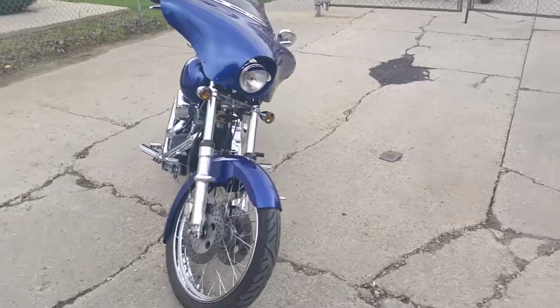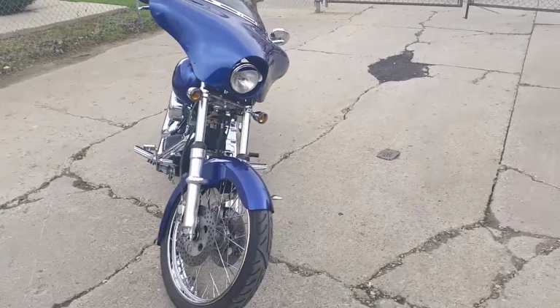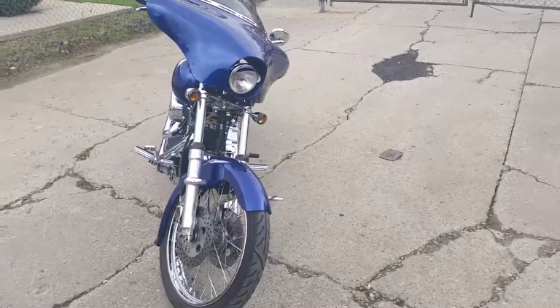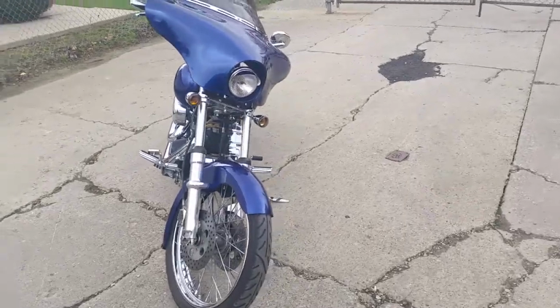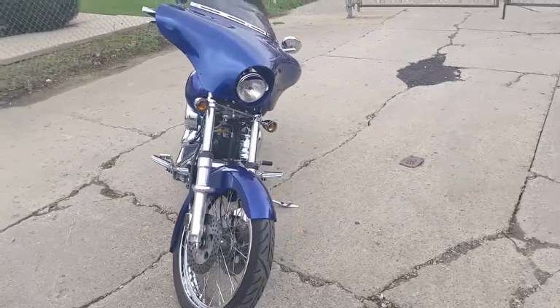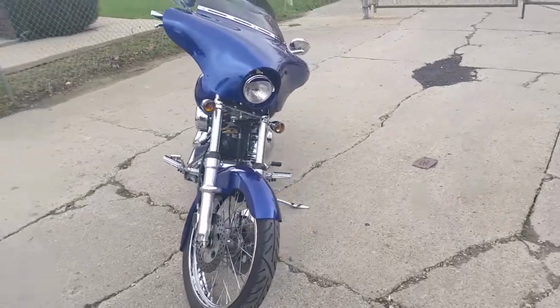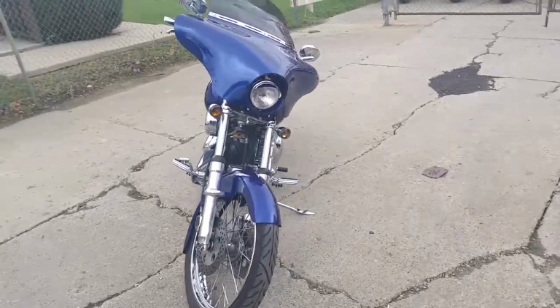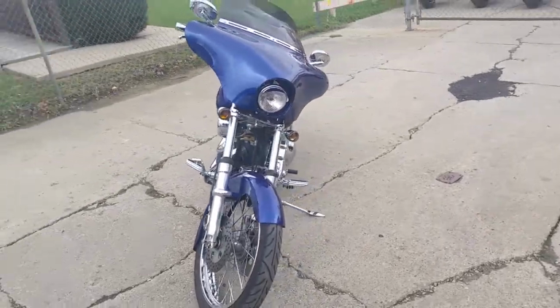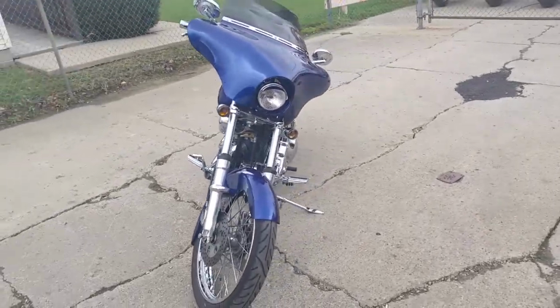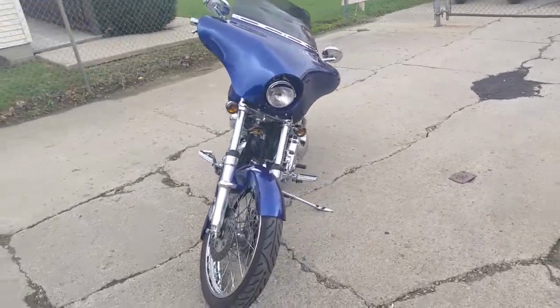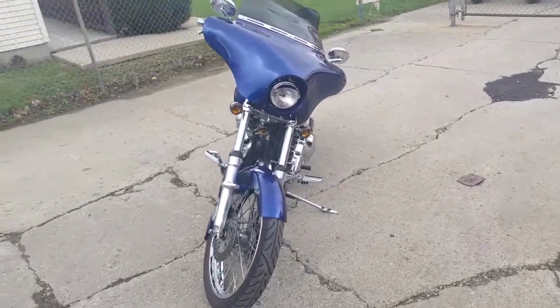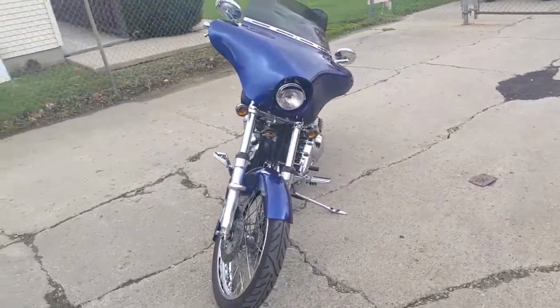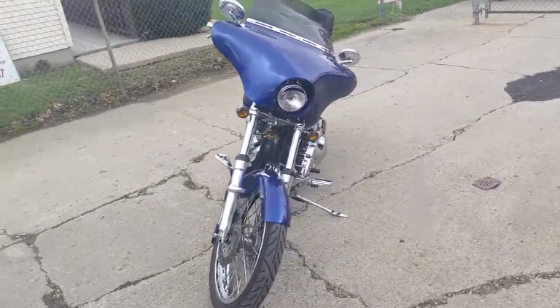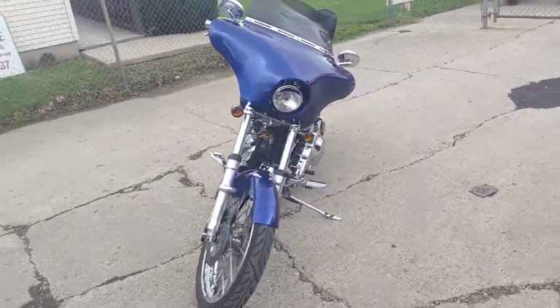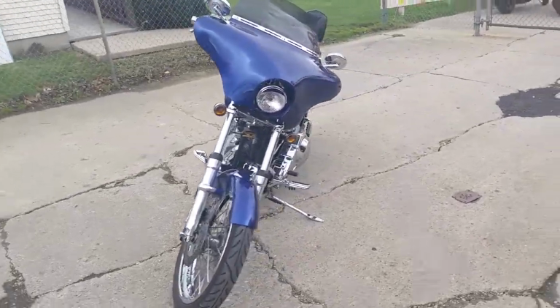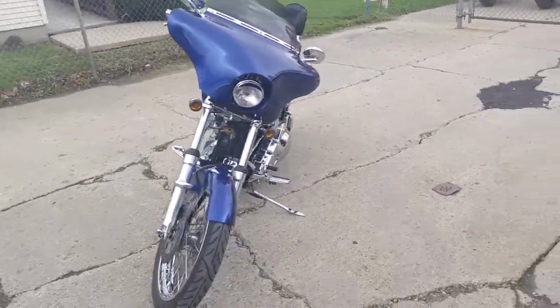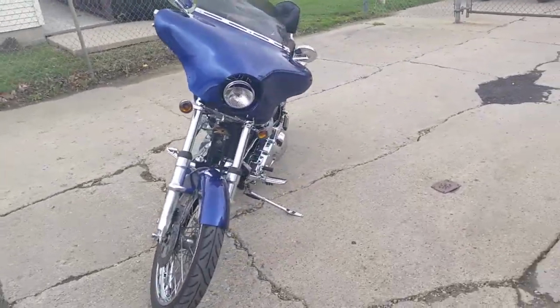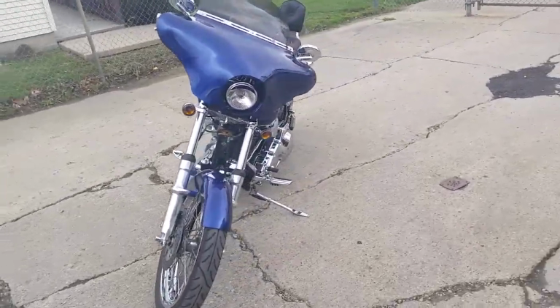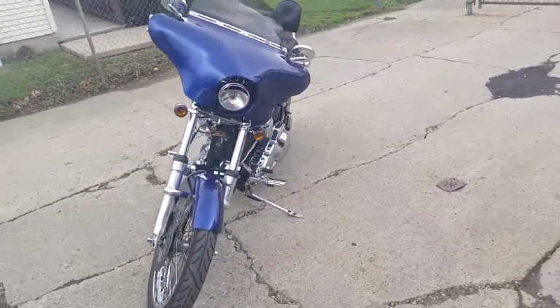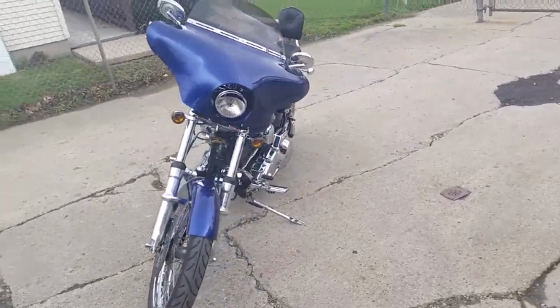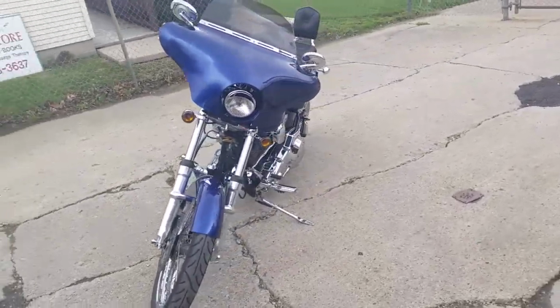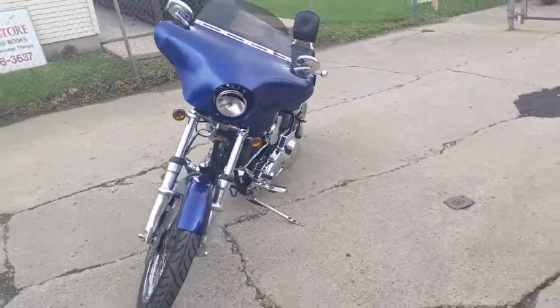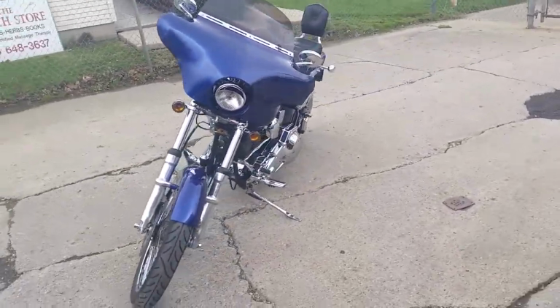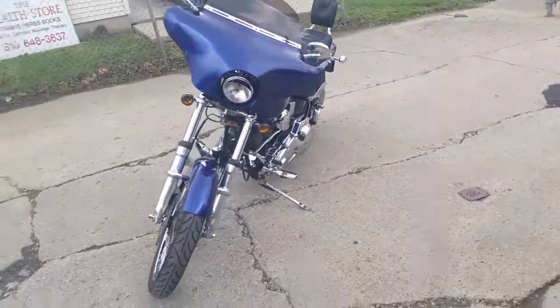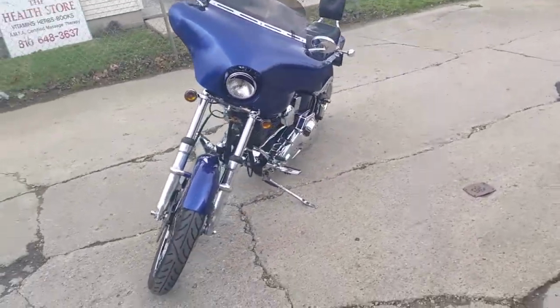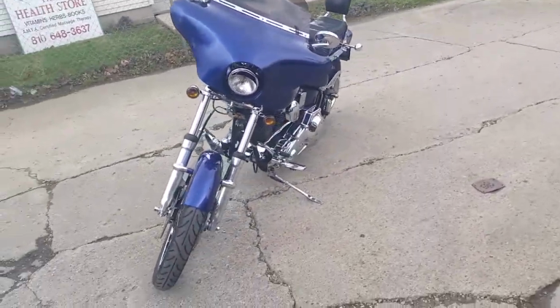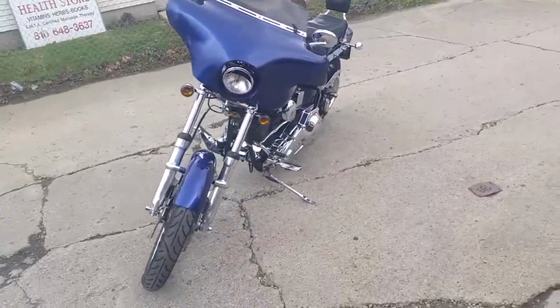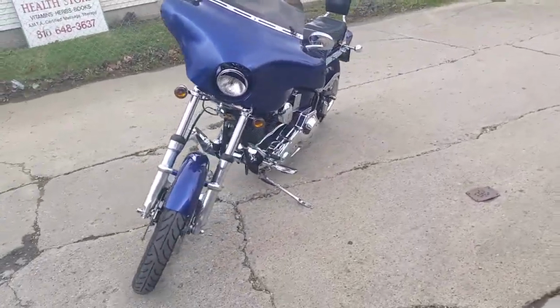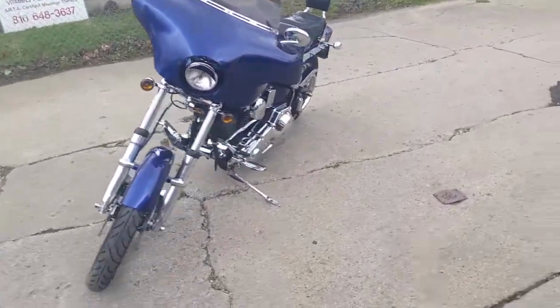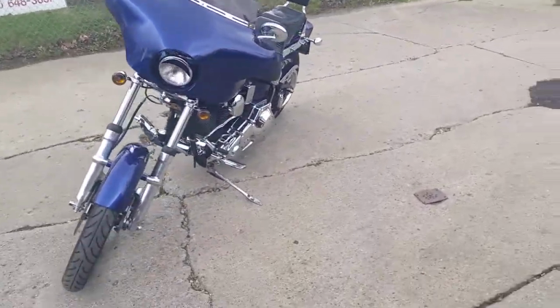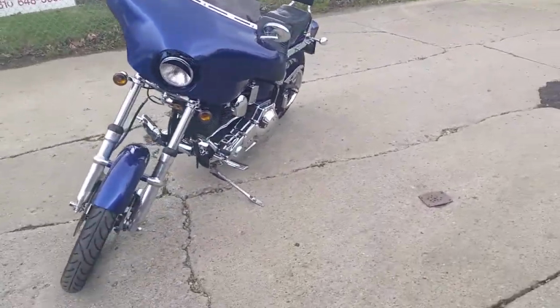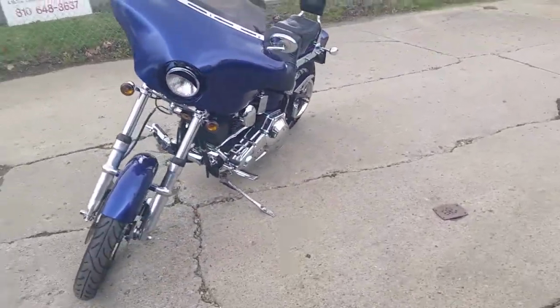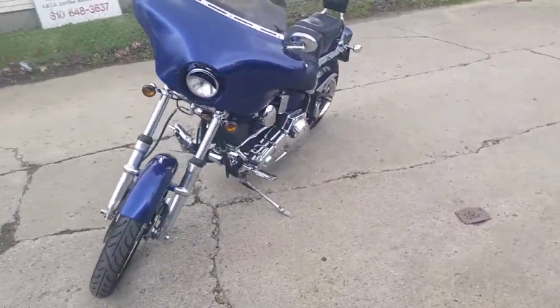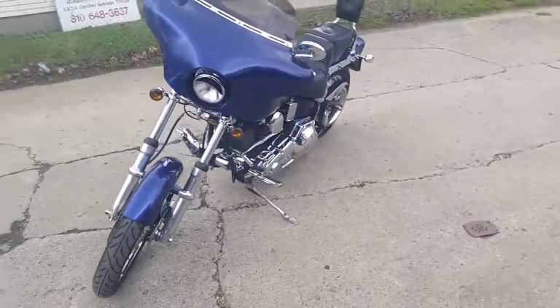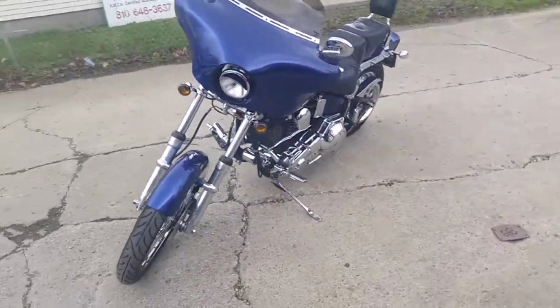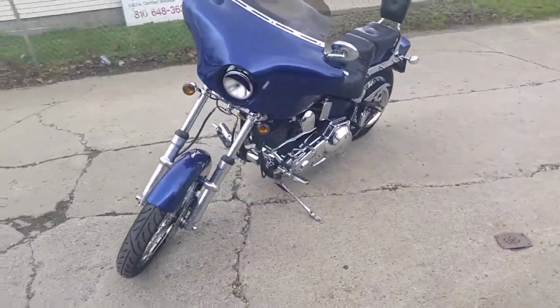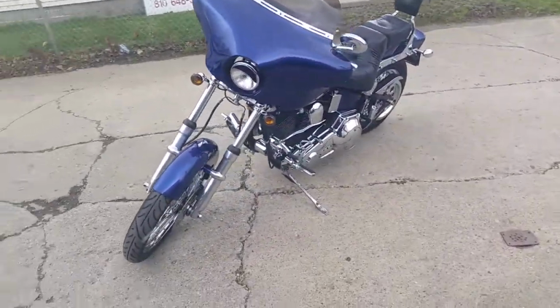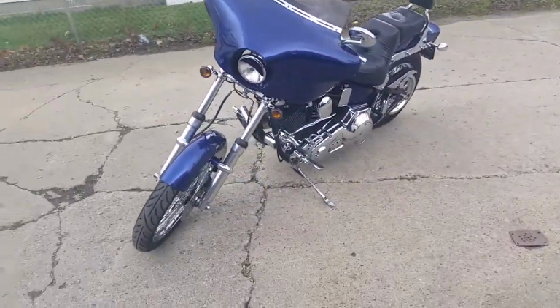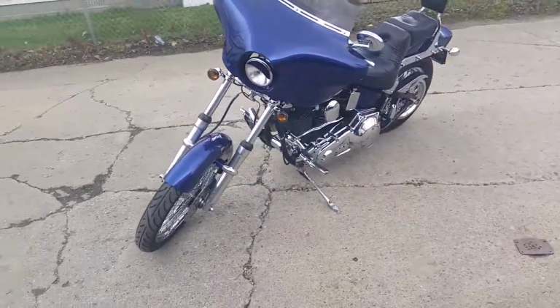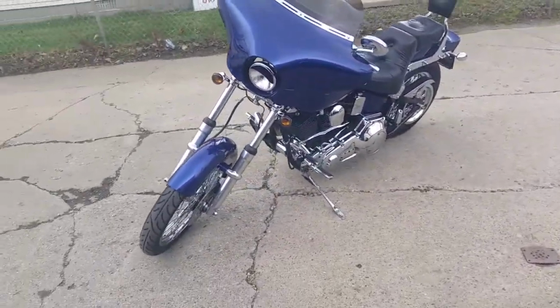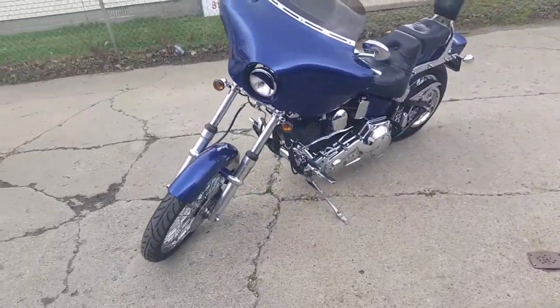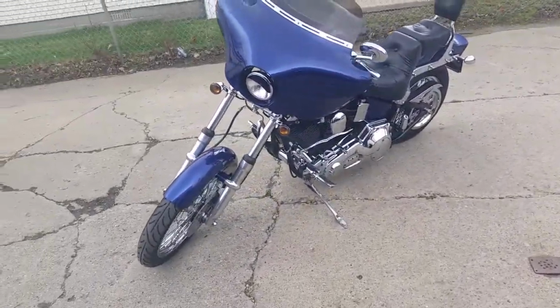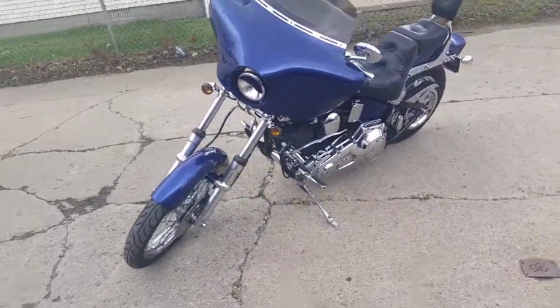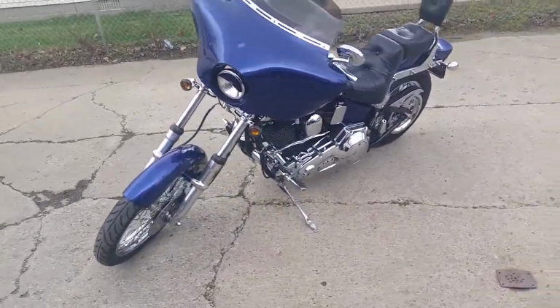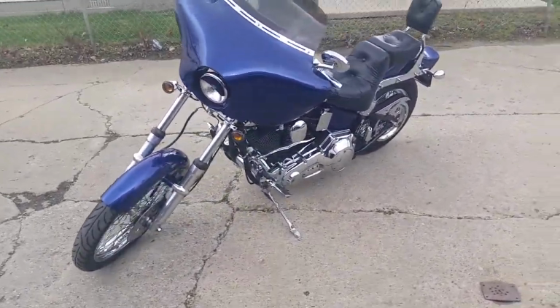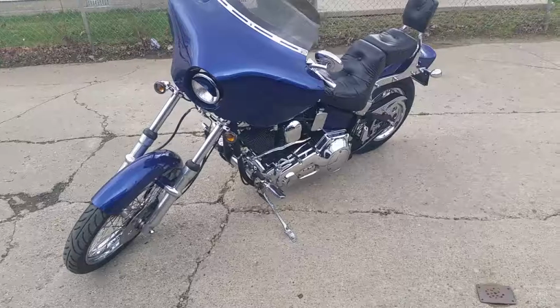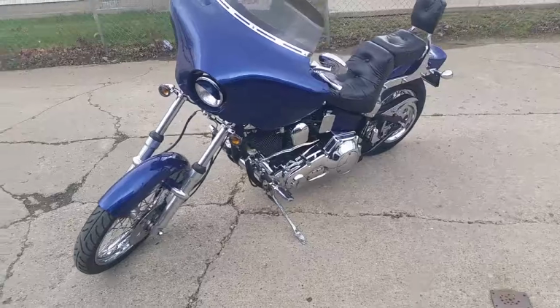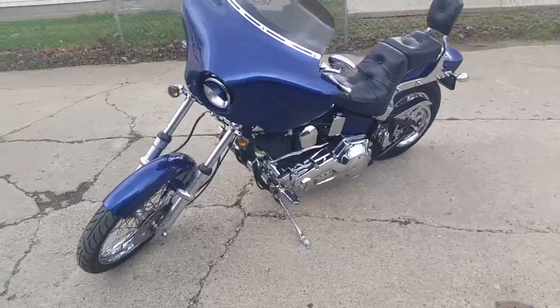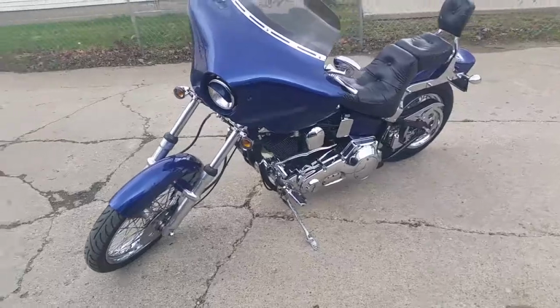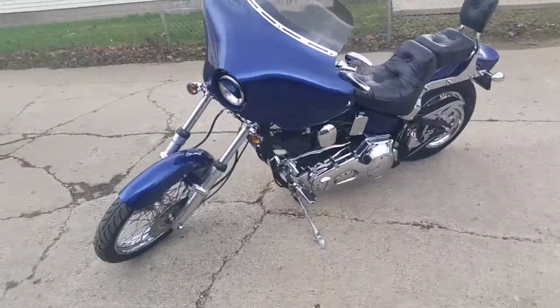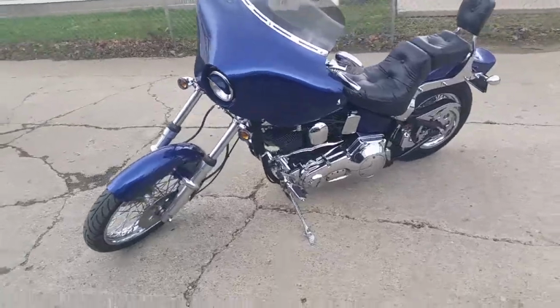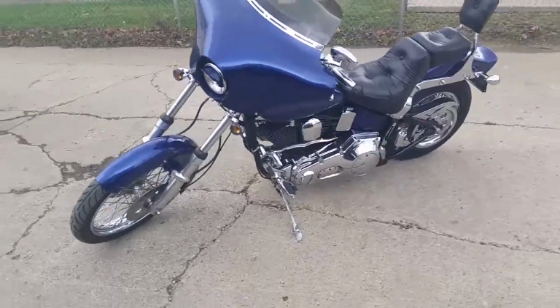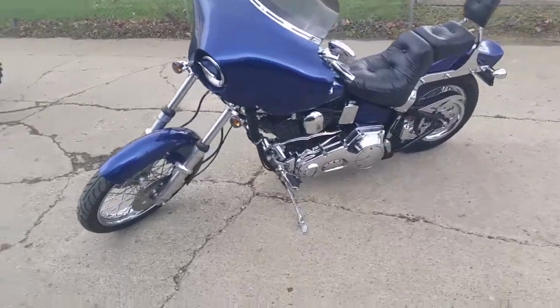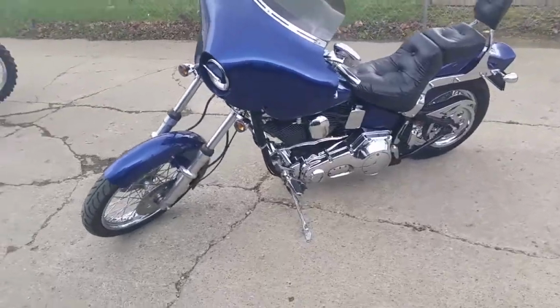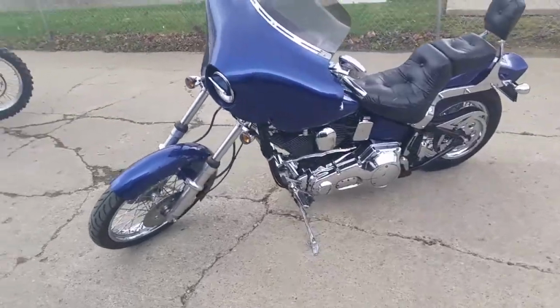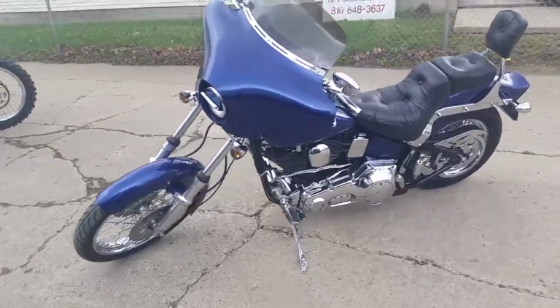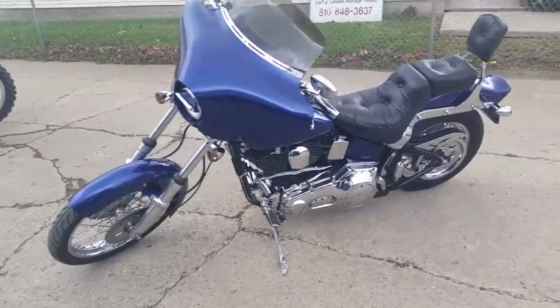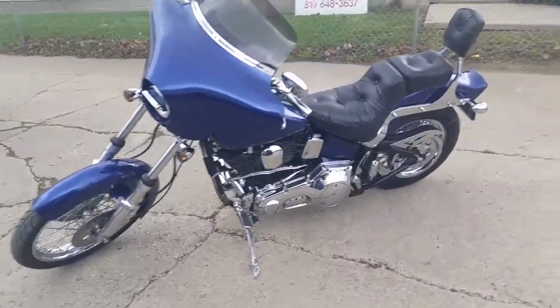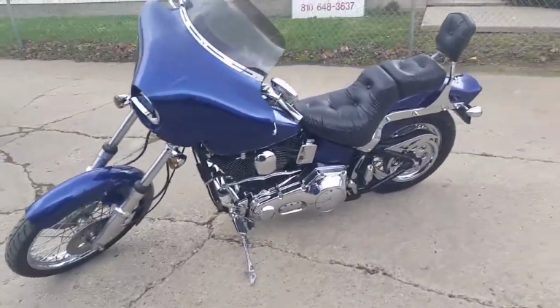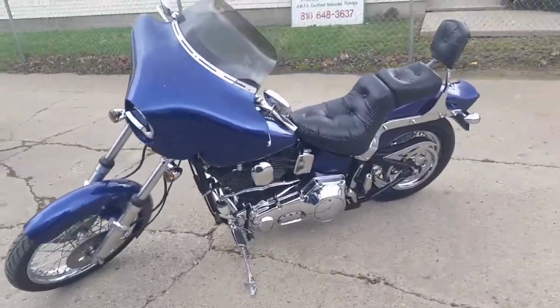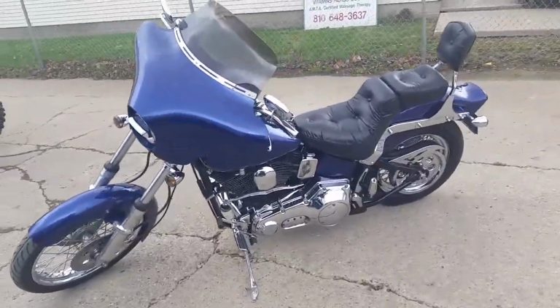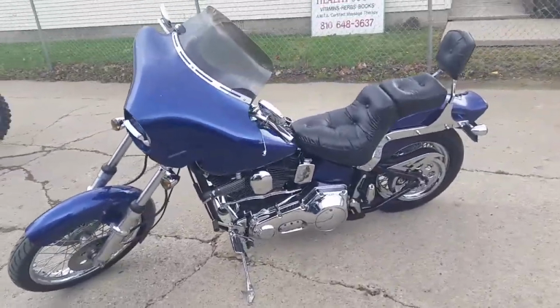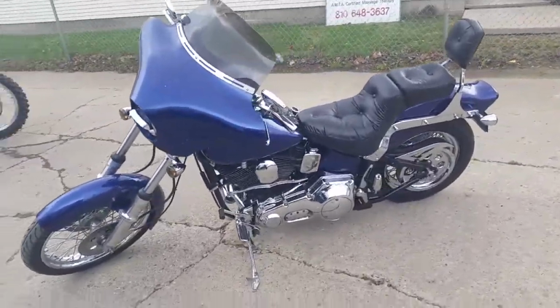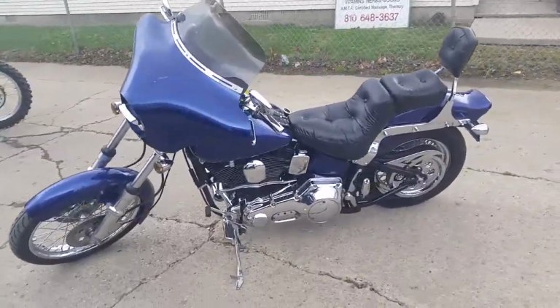This thing's all chromed out with tons of extras. It's got a bat wing fairing. This thing's only got 4,095 miles. This bike's a must see.